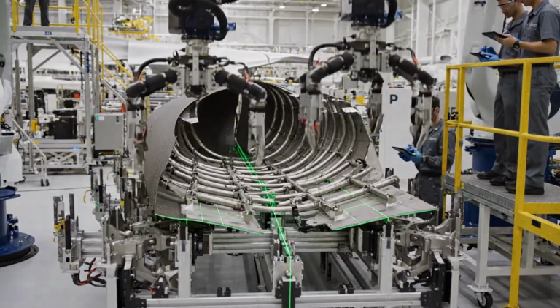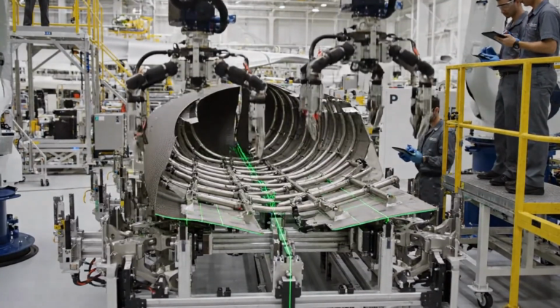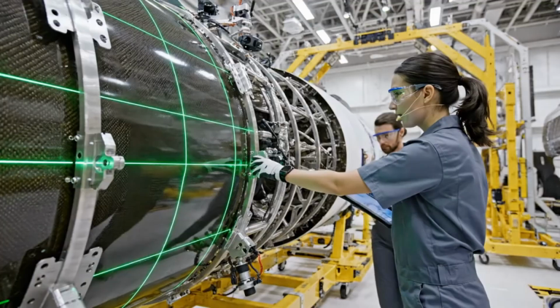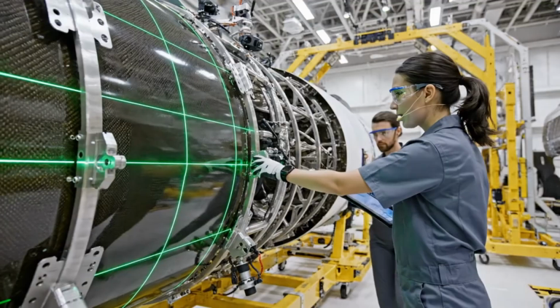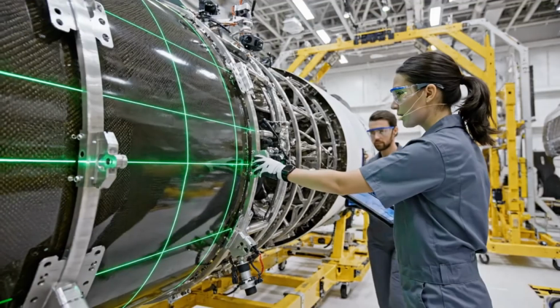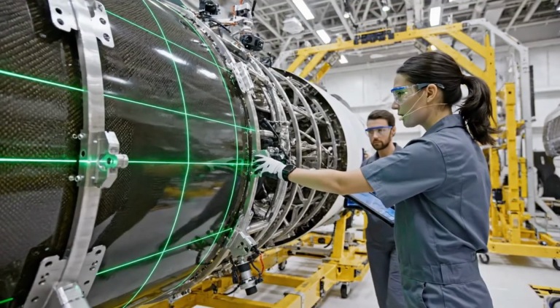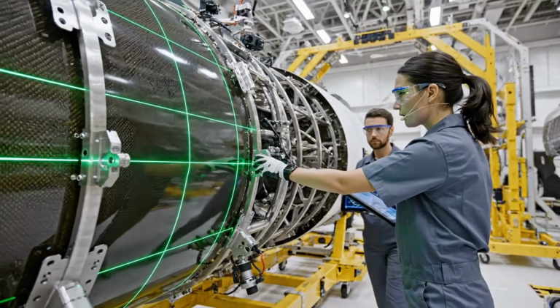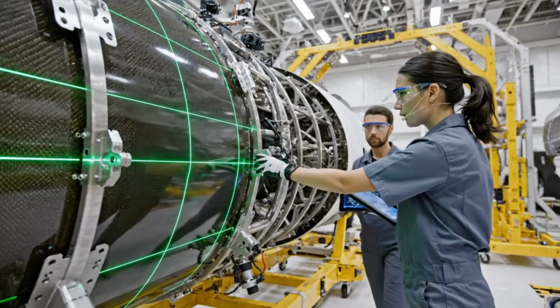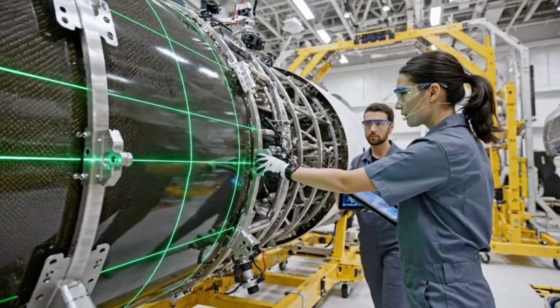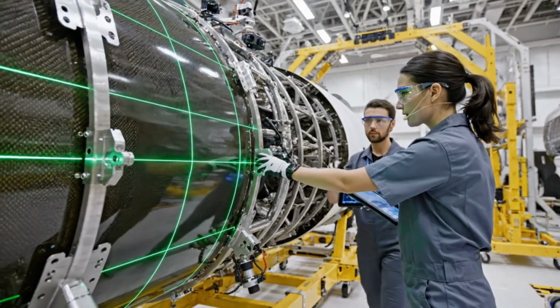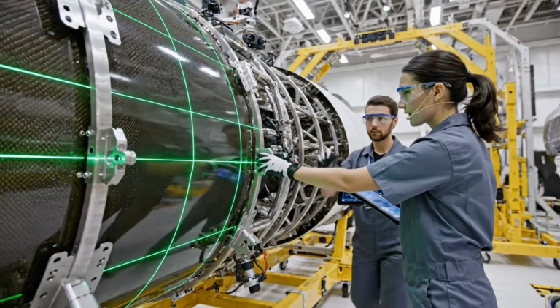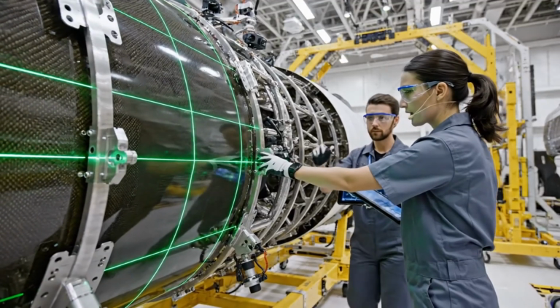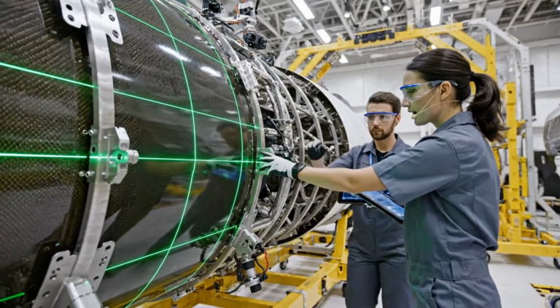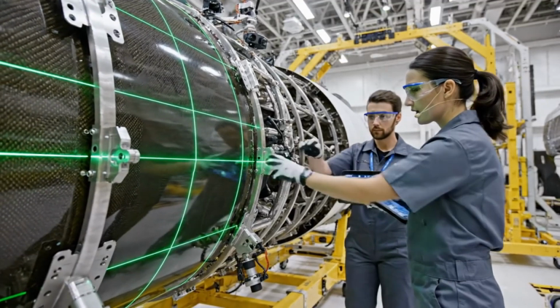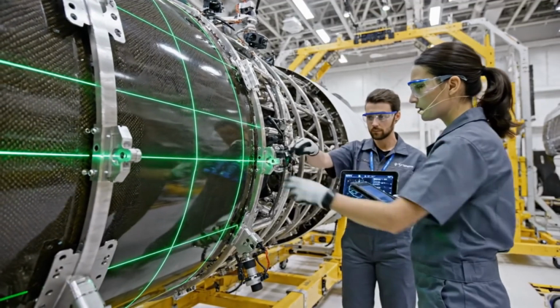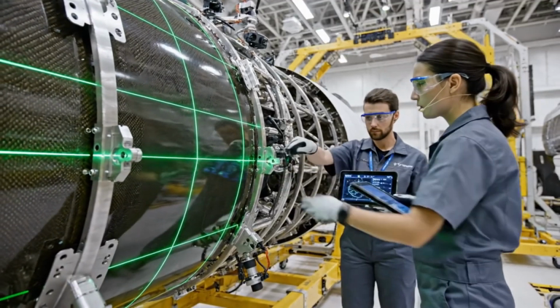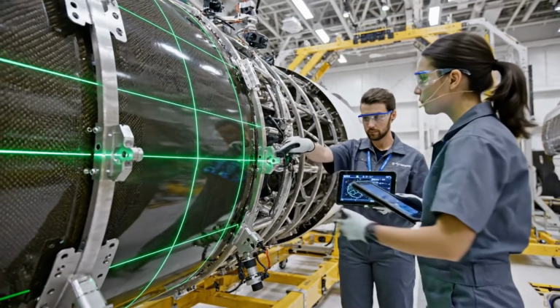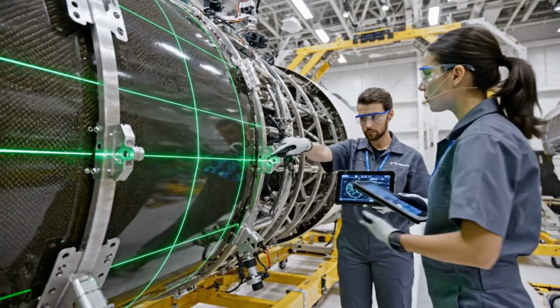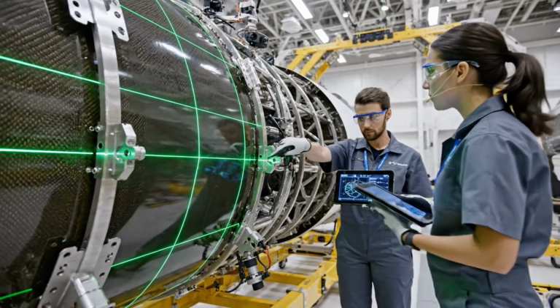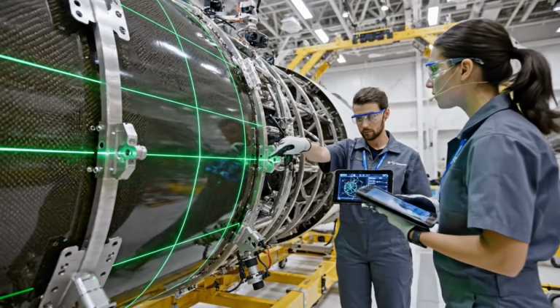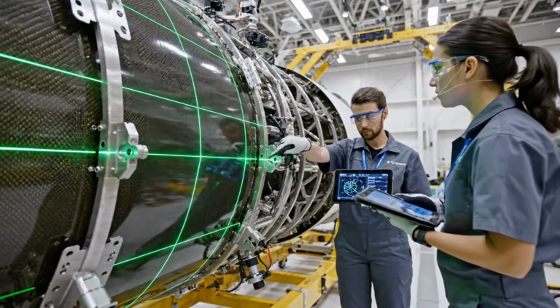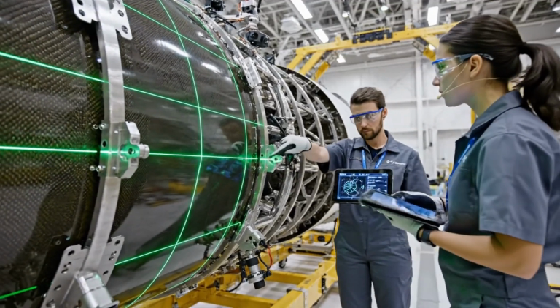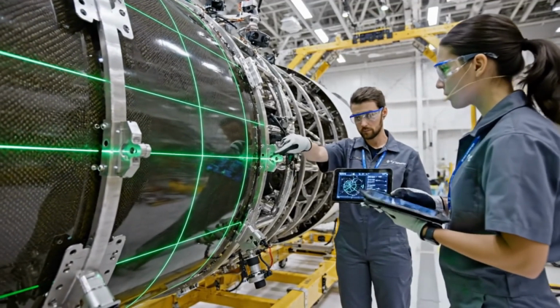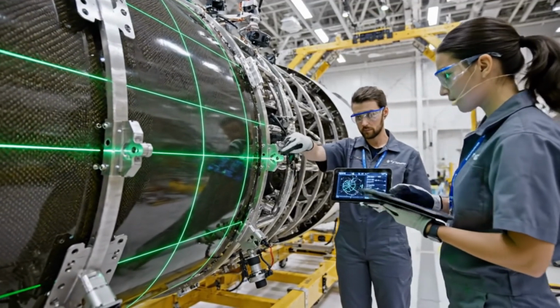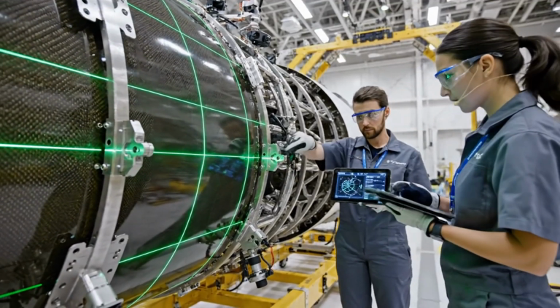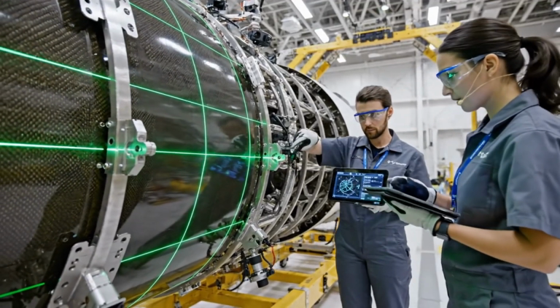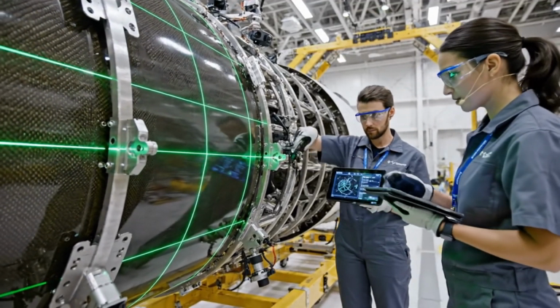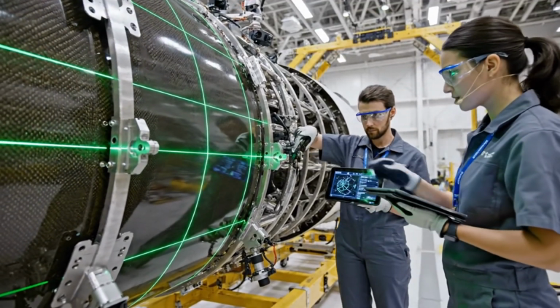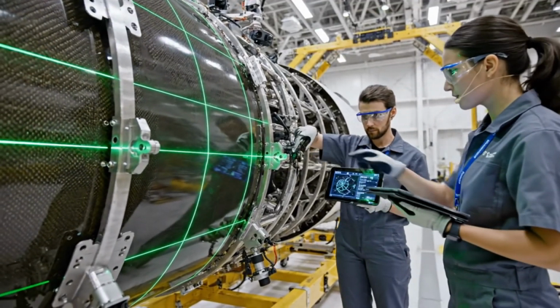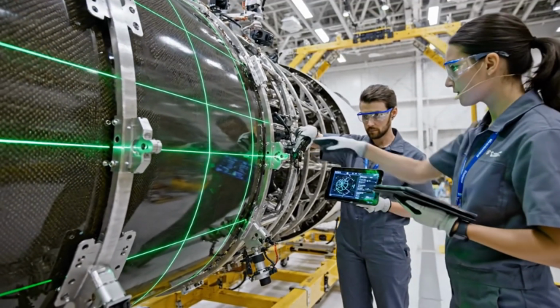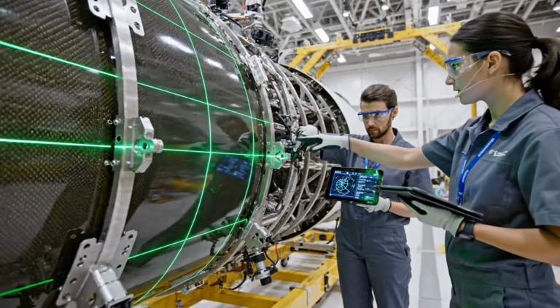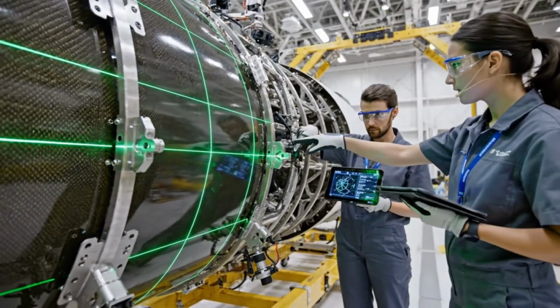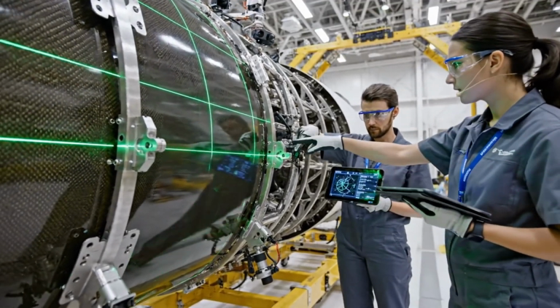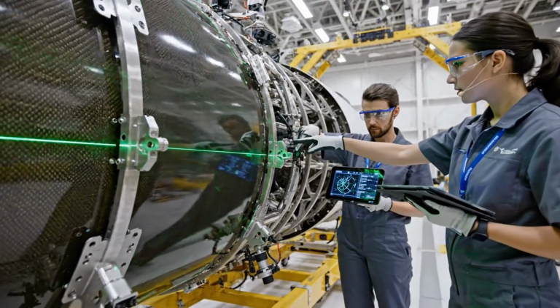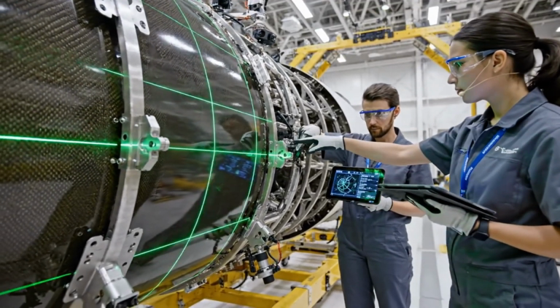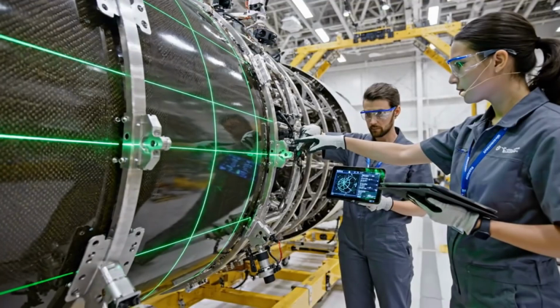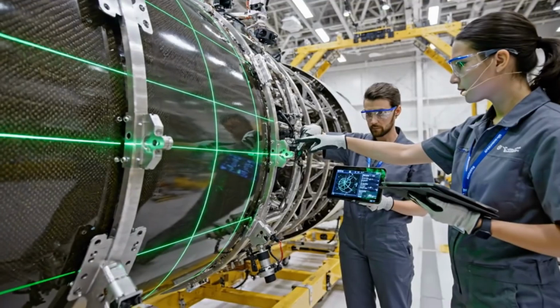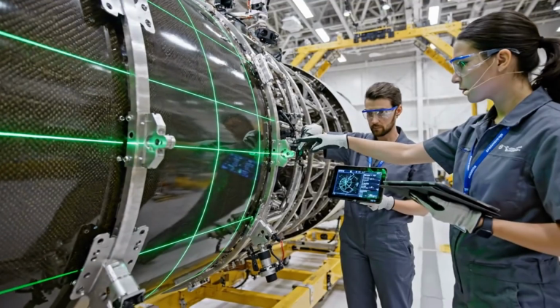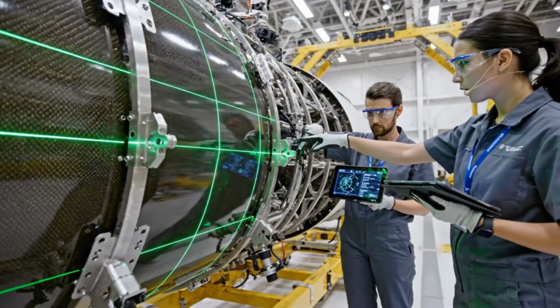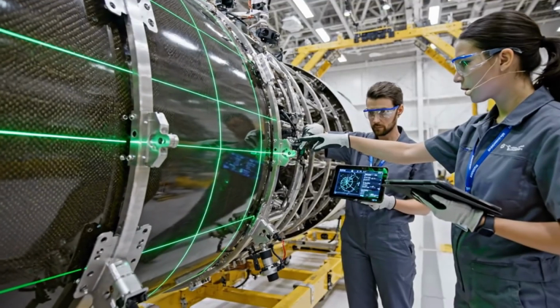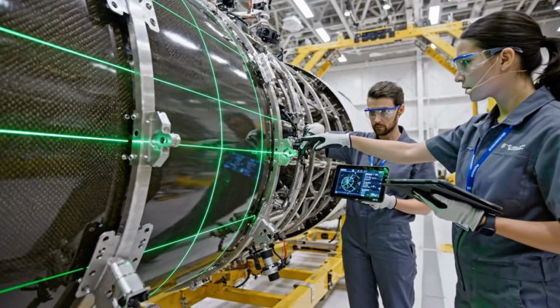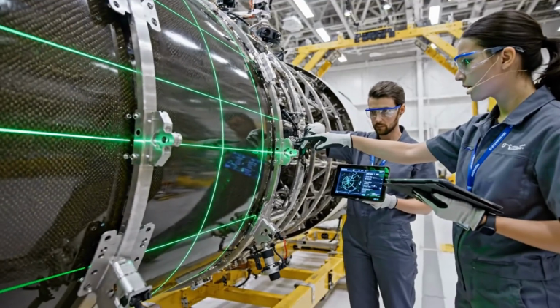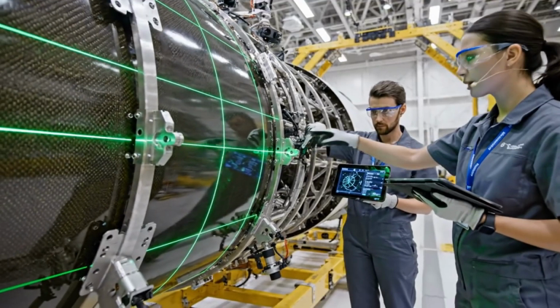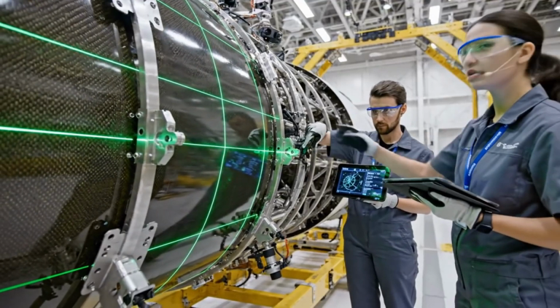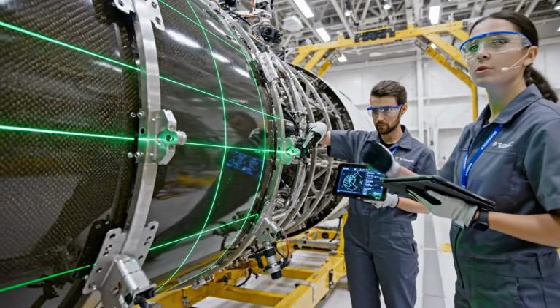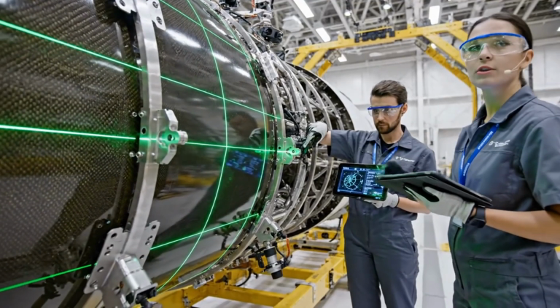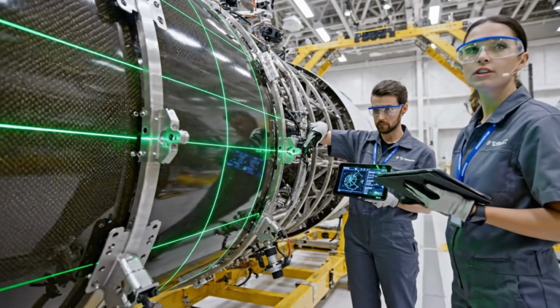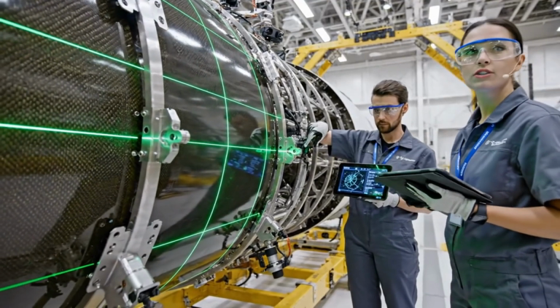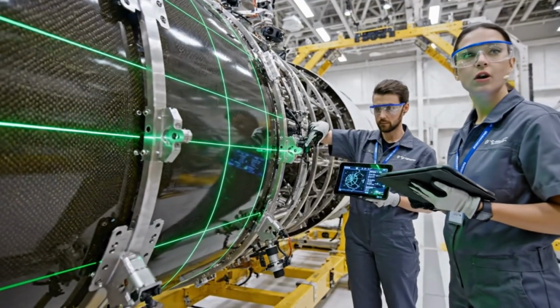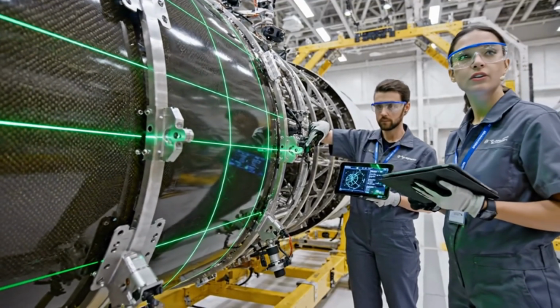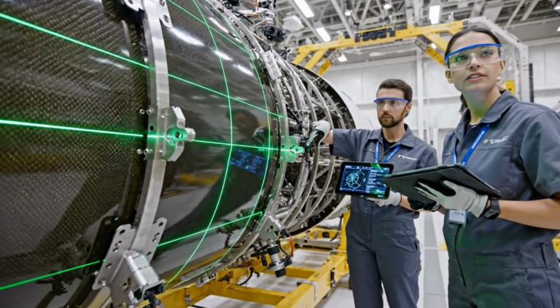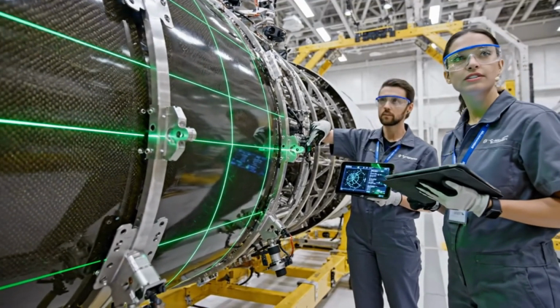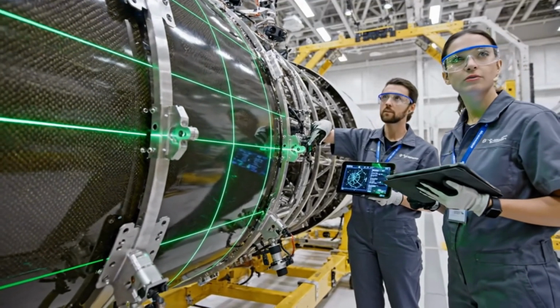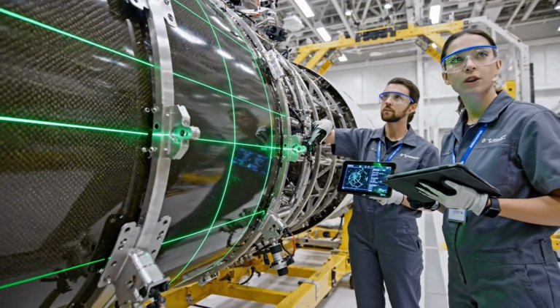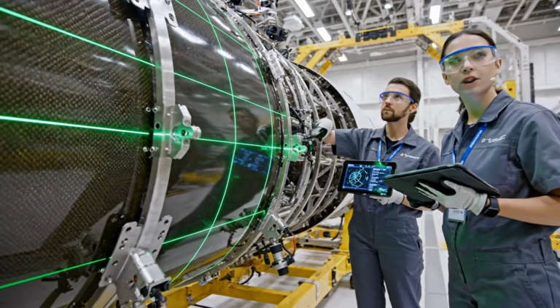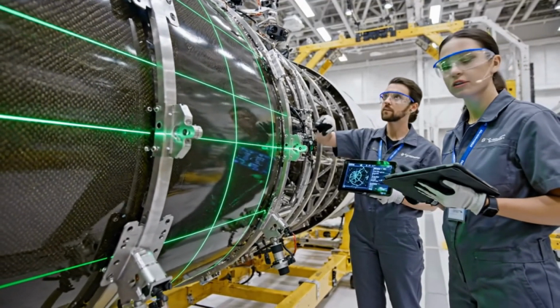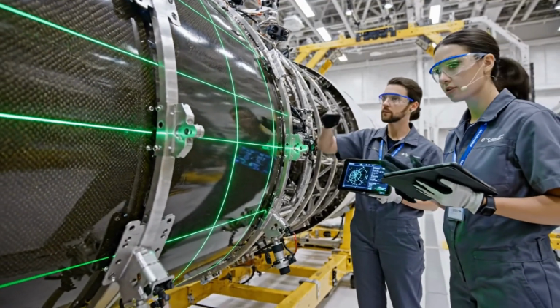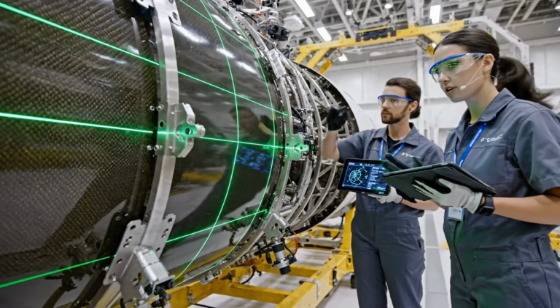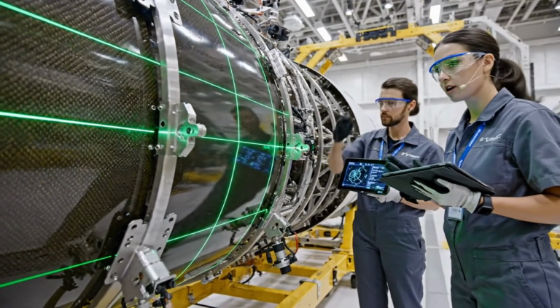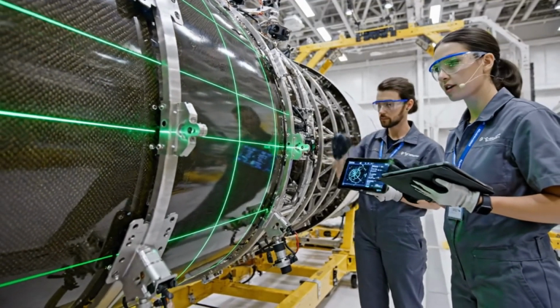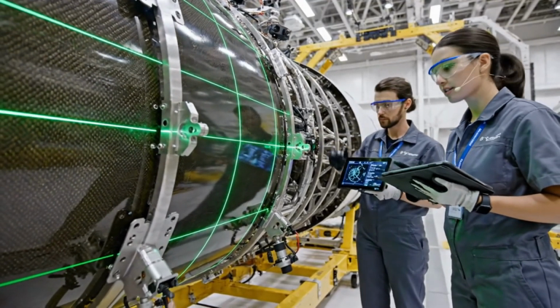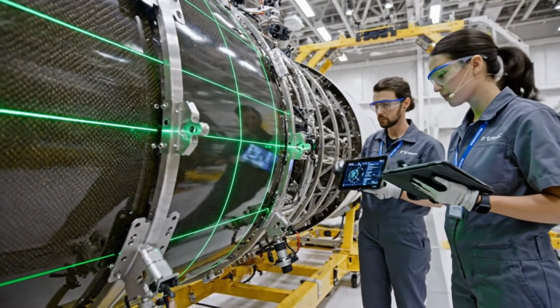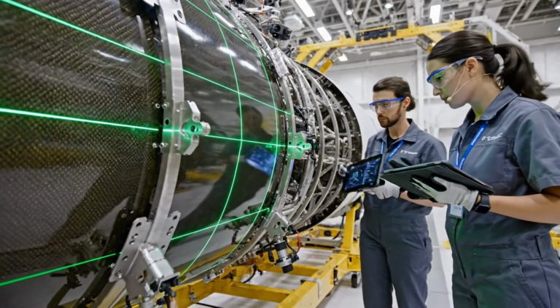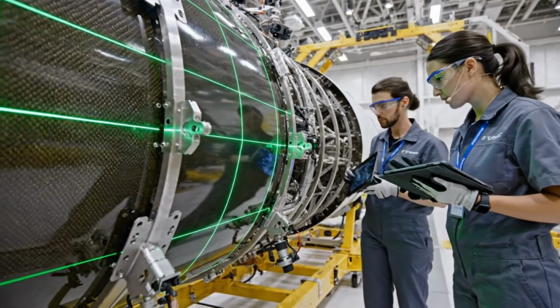Alignment is holding steady at 0.005 inches. Confirmed. All targets are within tolerance. We are good for the locking sequence.